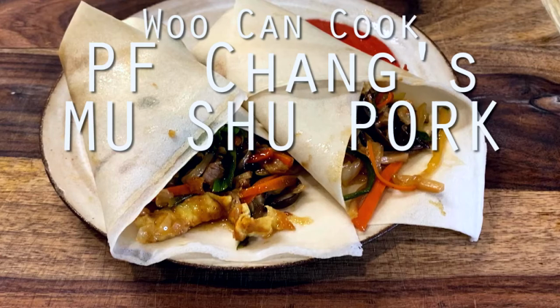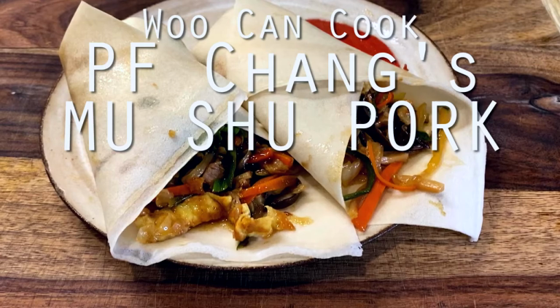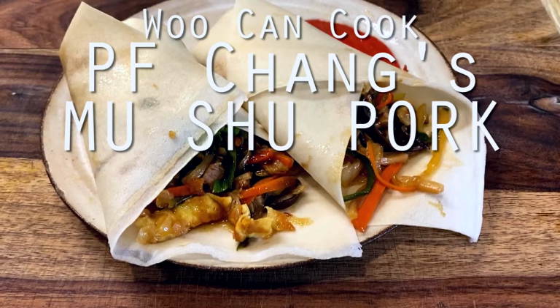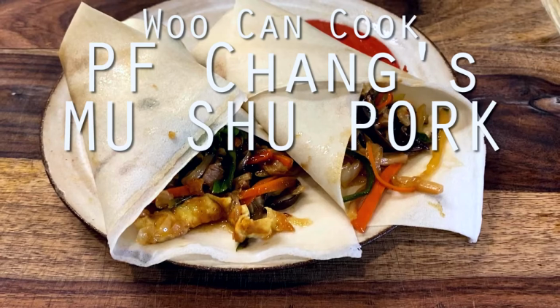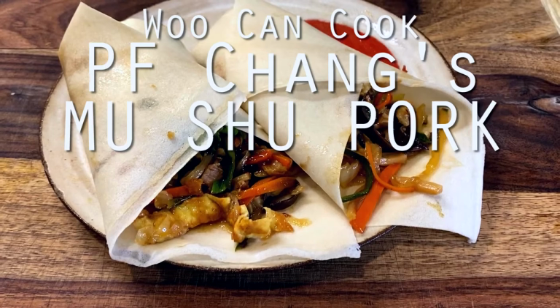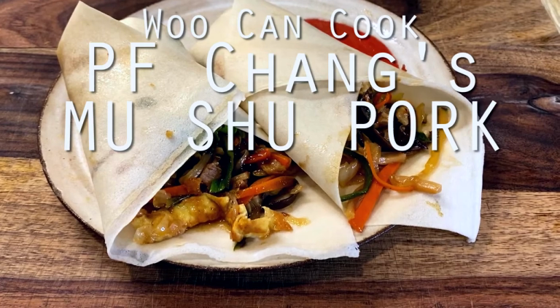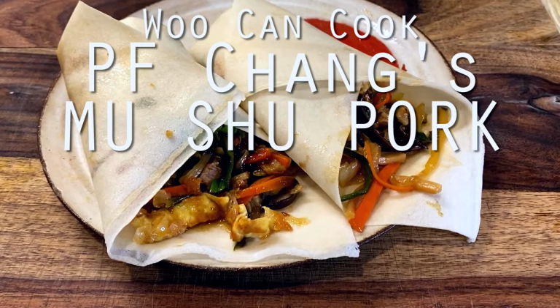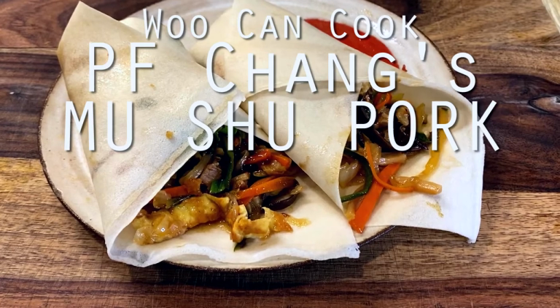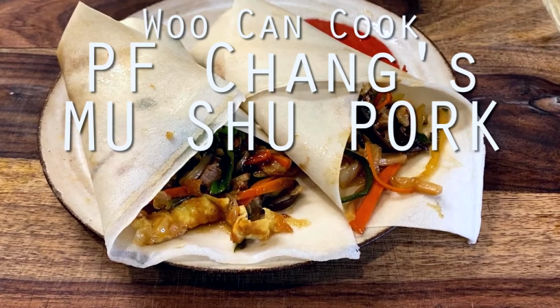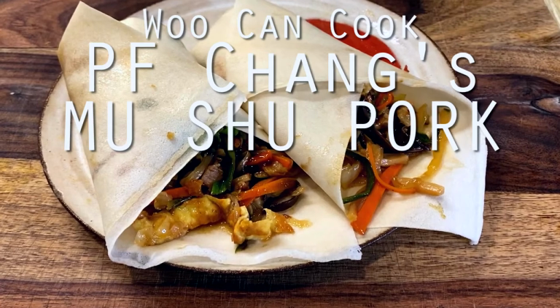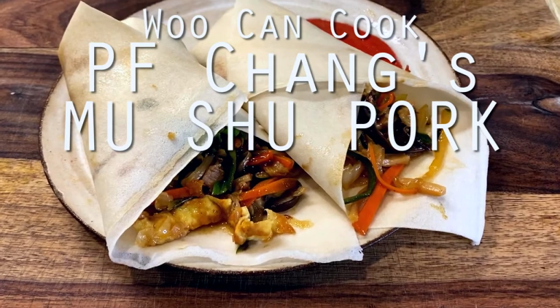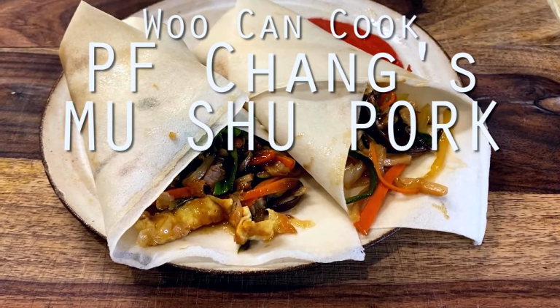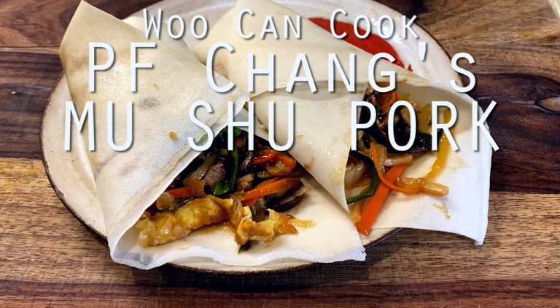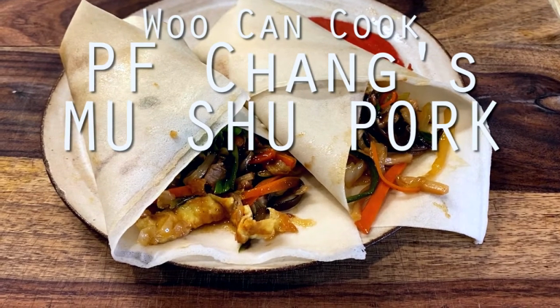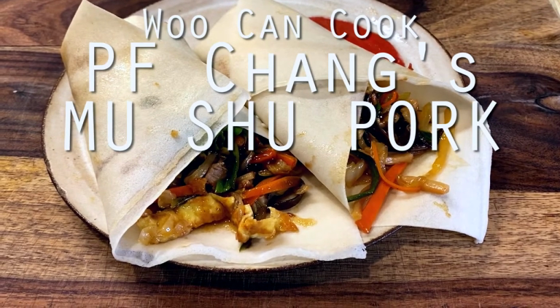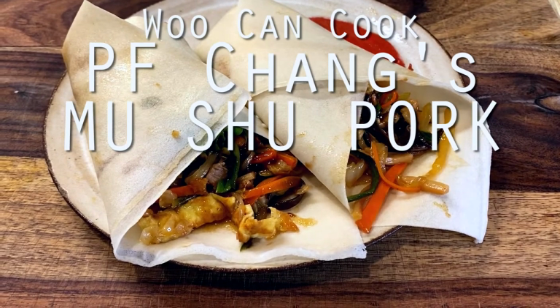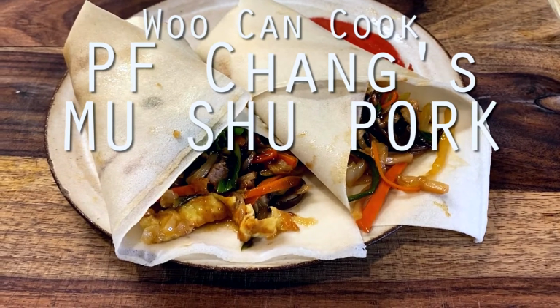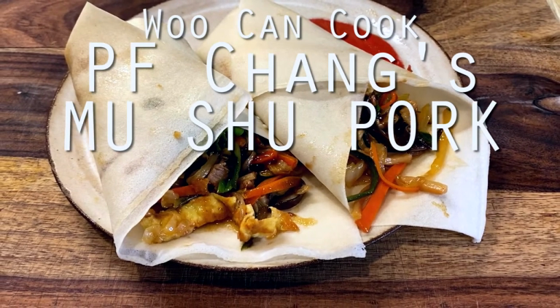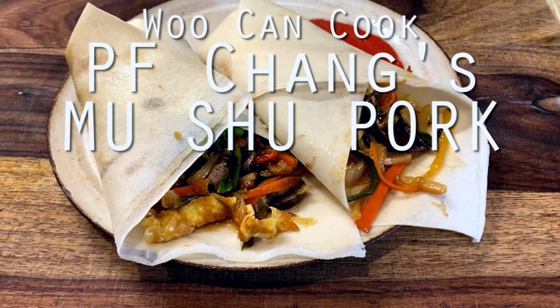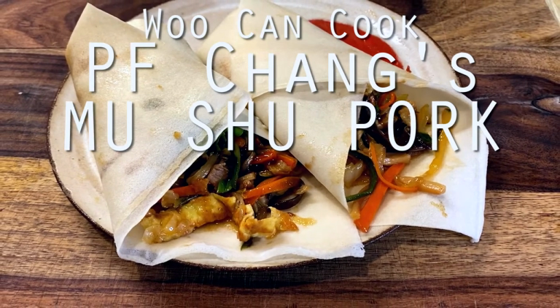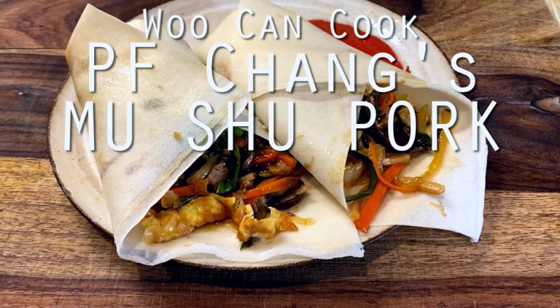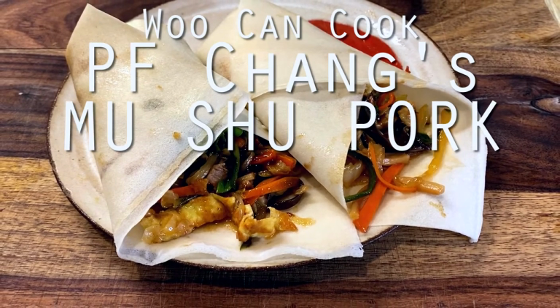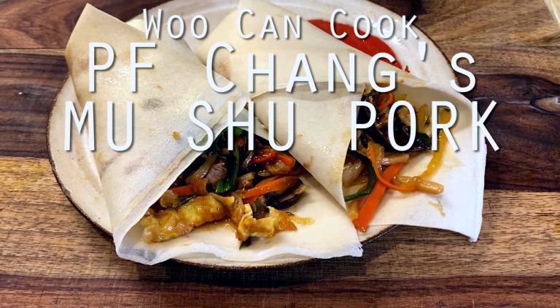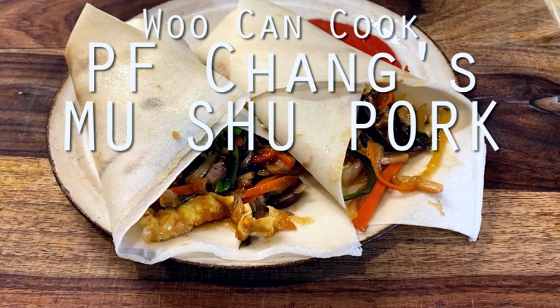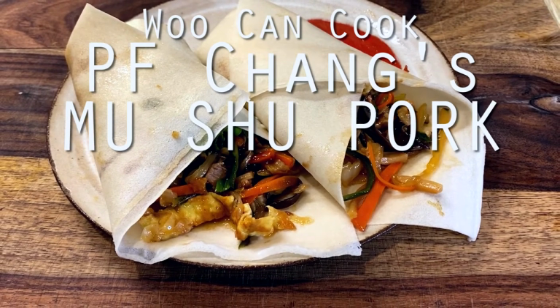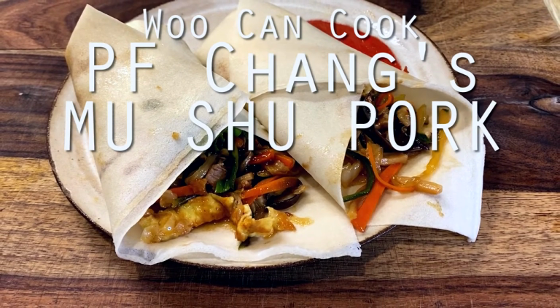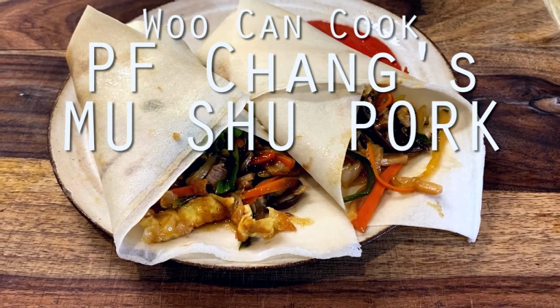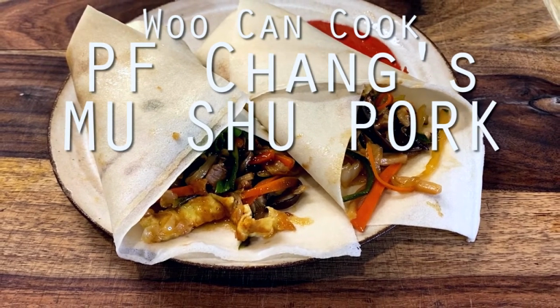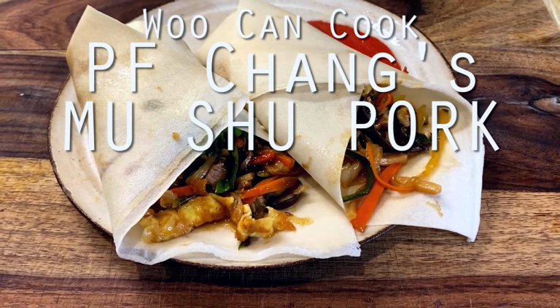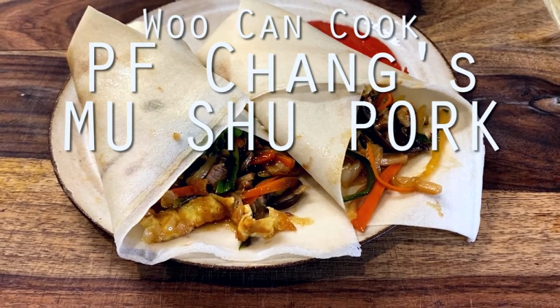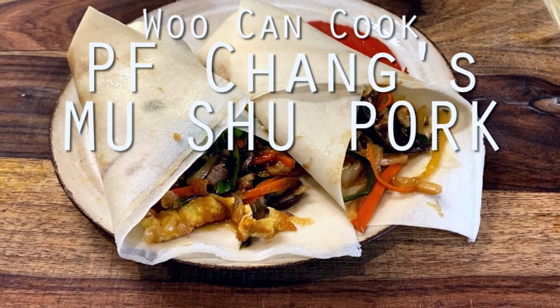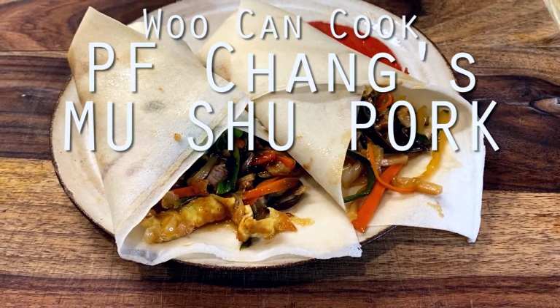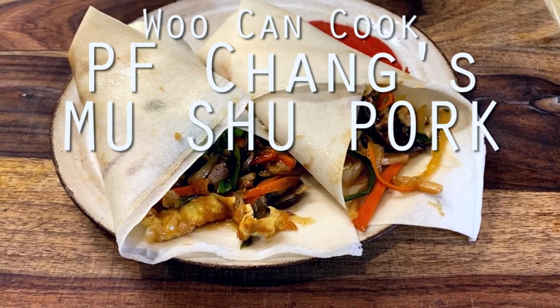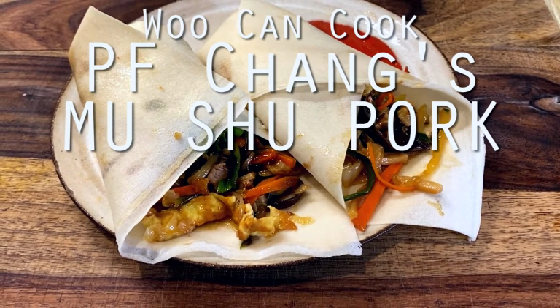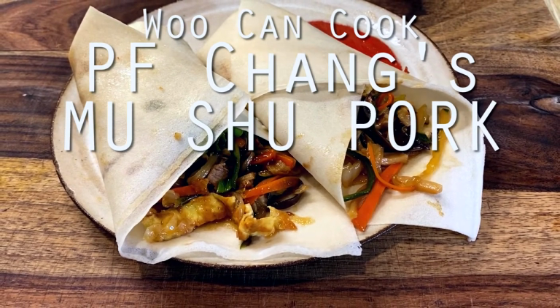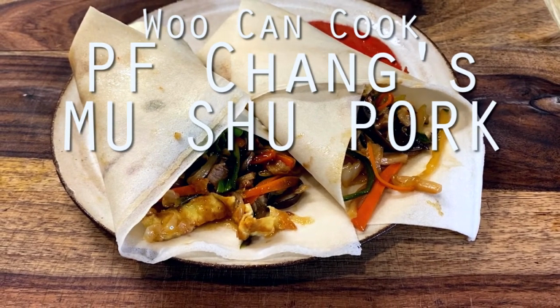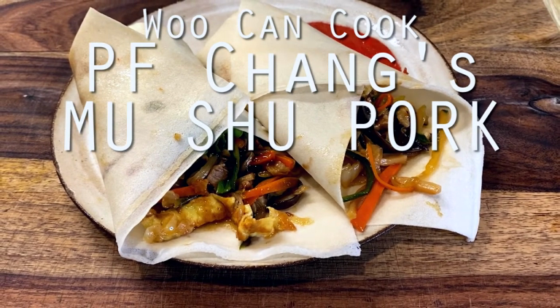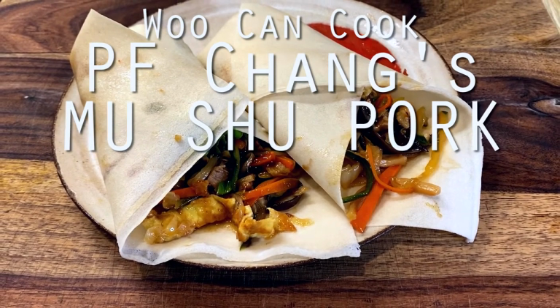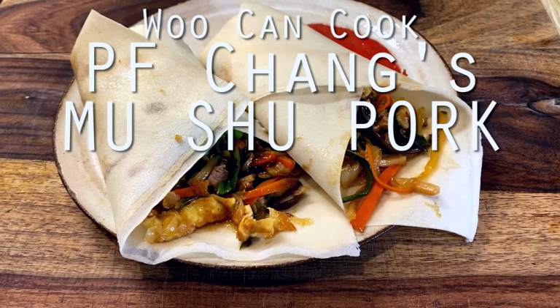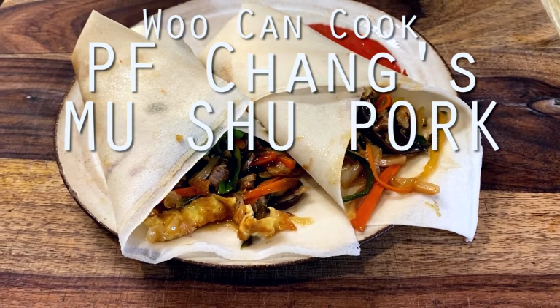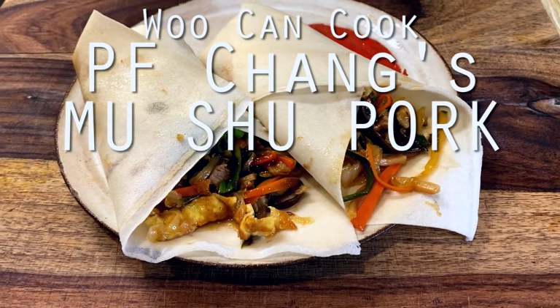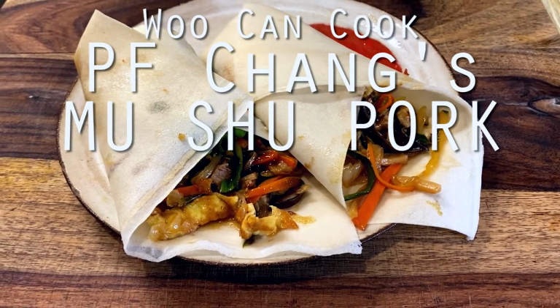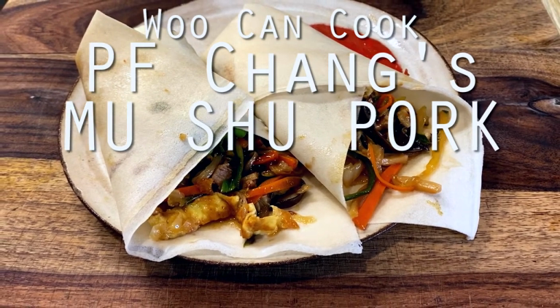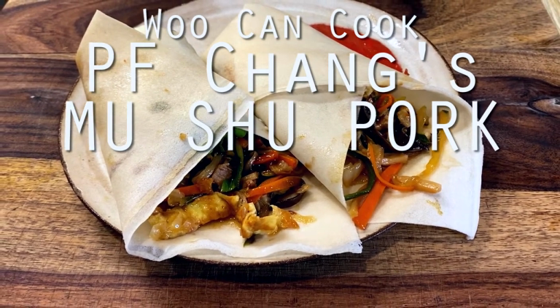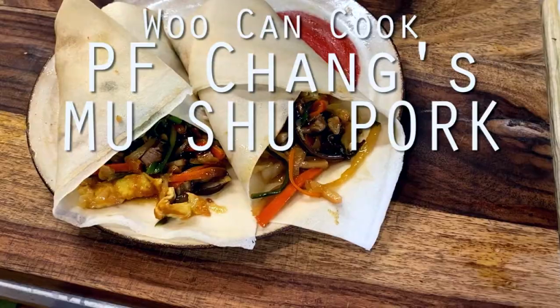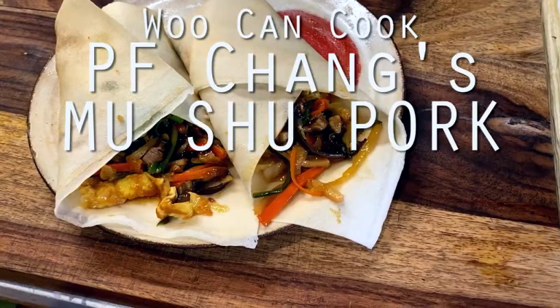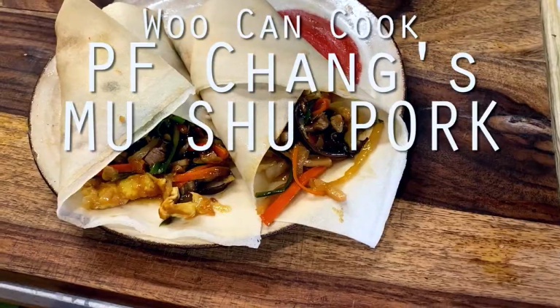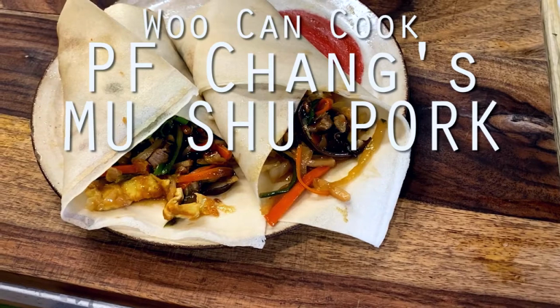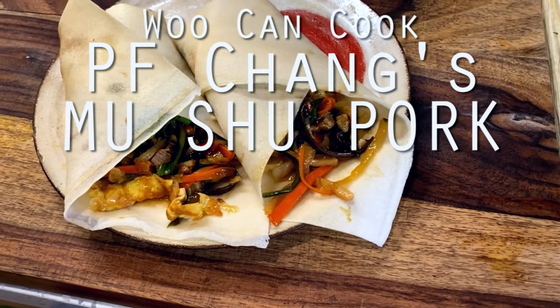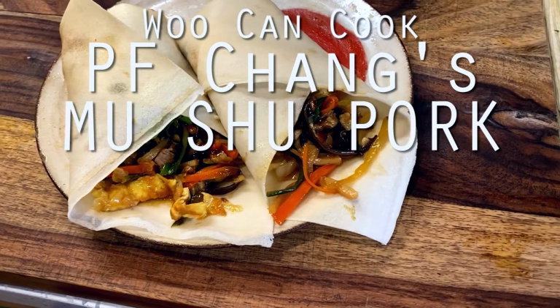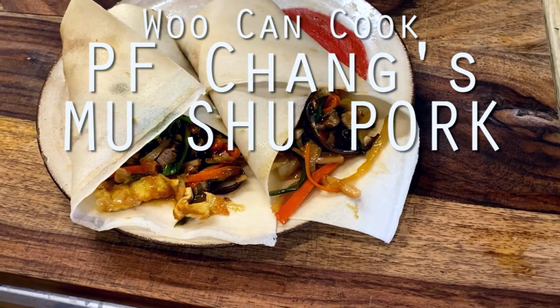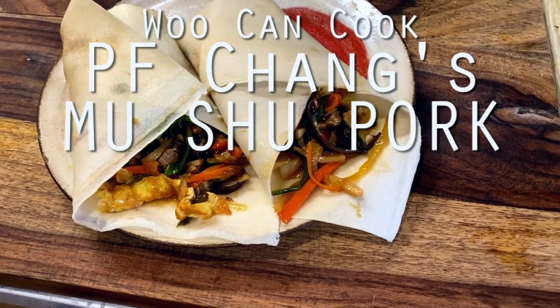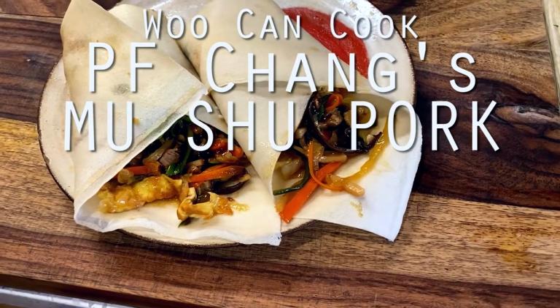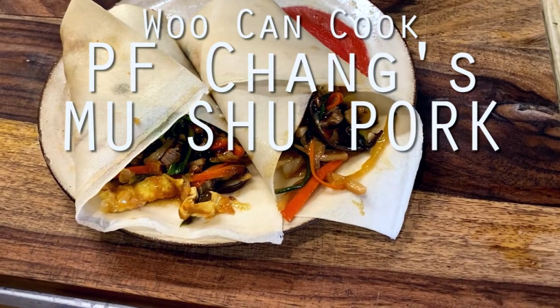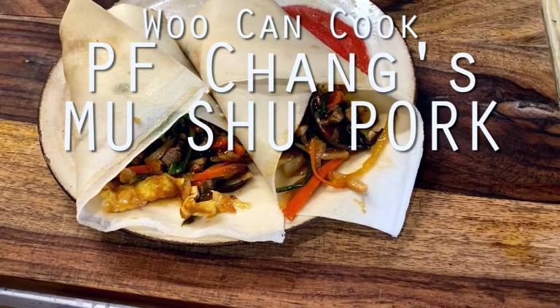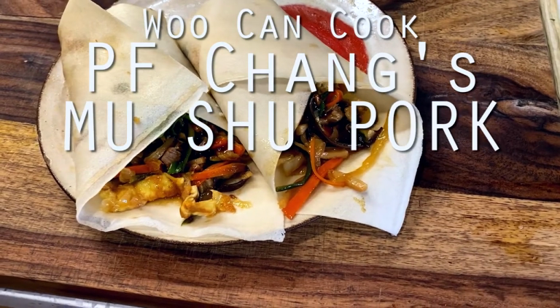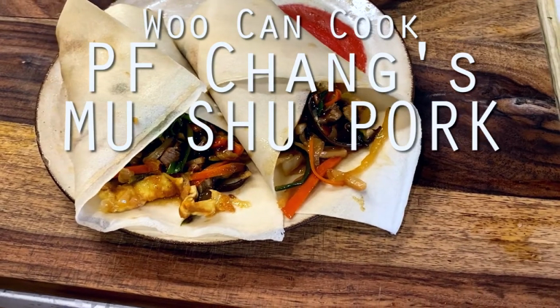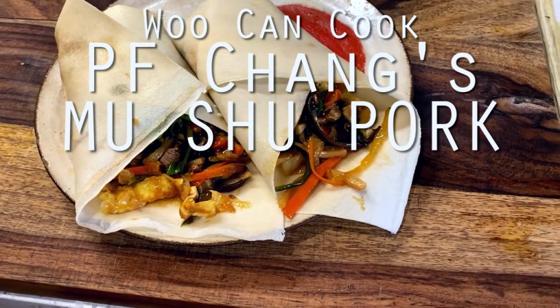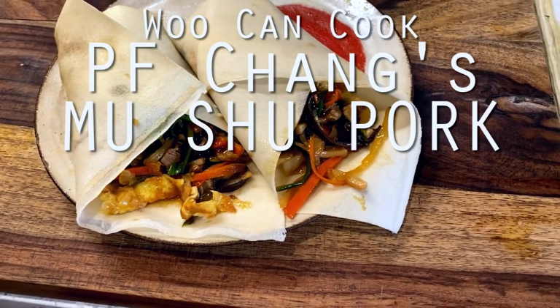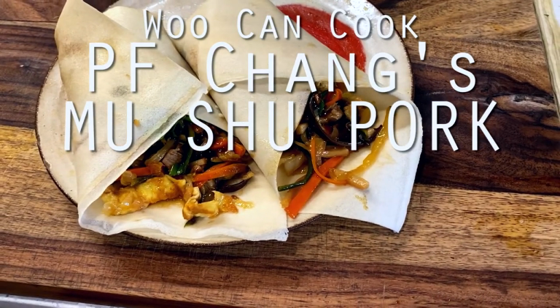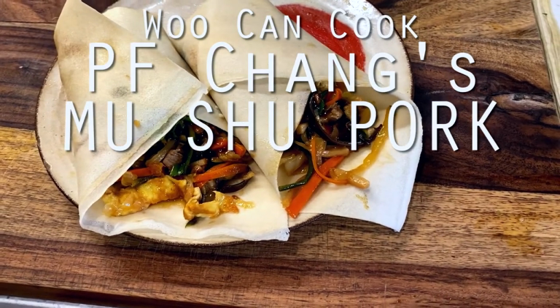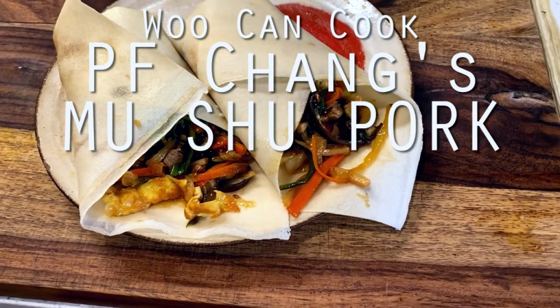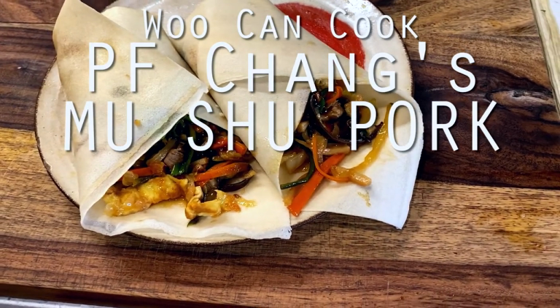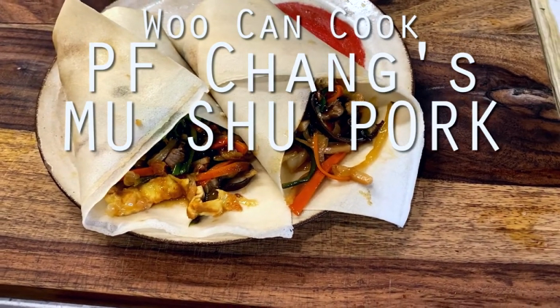Hello there! Hi! Welcome back to Woo Can Cook. My name is Wesley, and this is a show where we are slowly cooking our way through all of the food from my childhood.